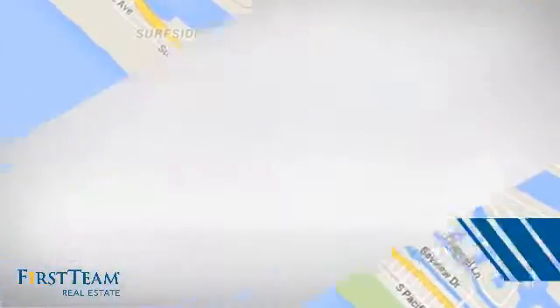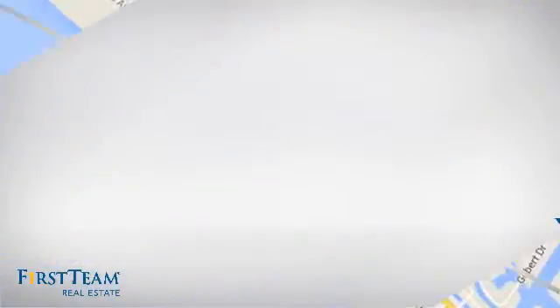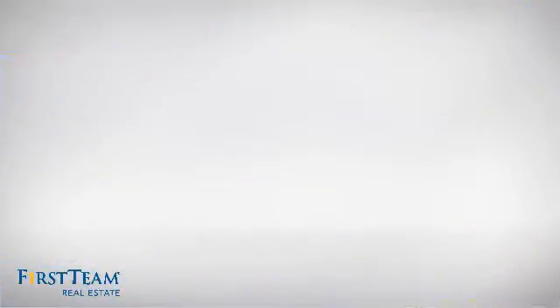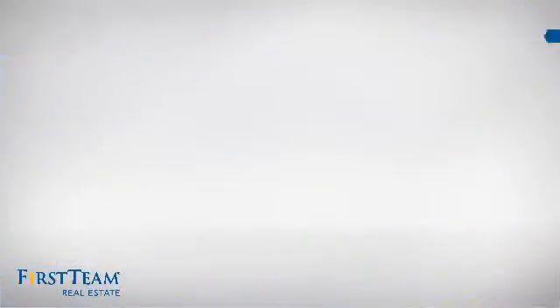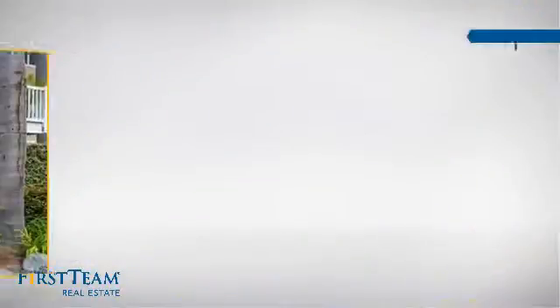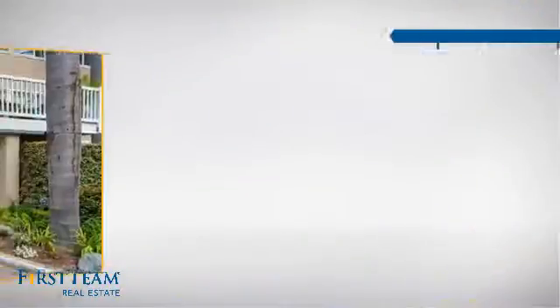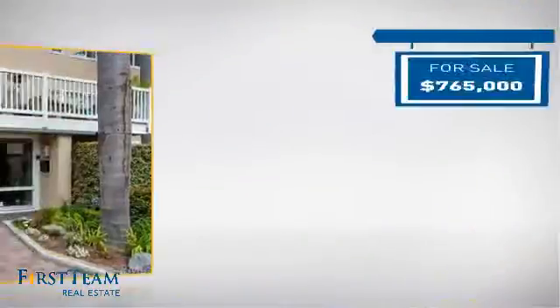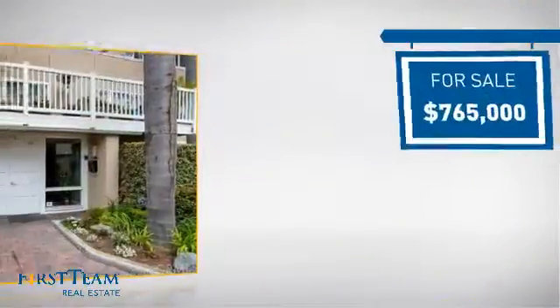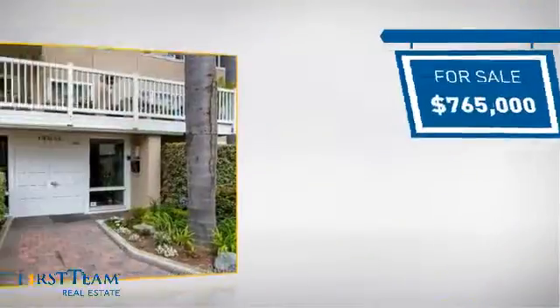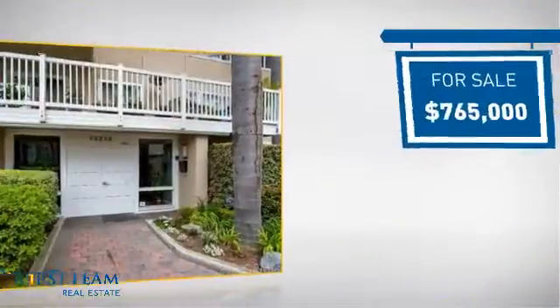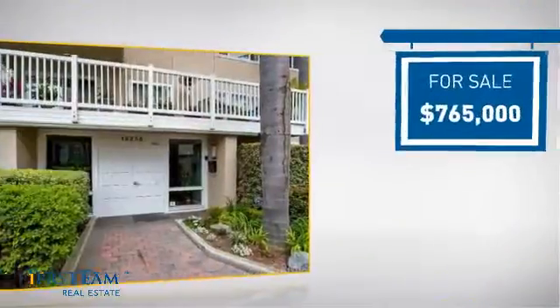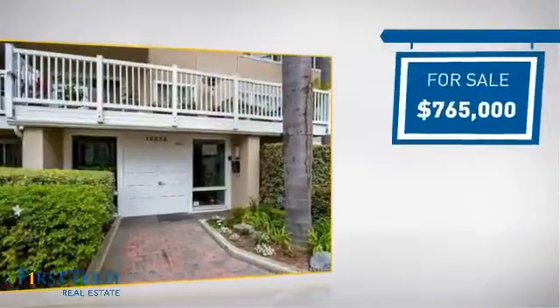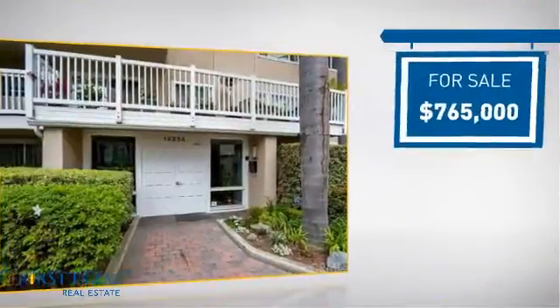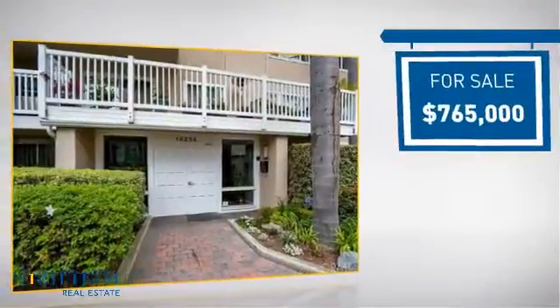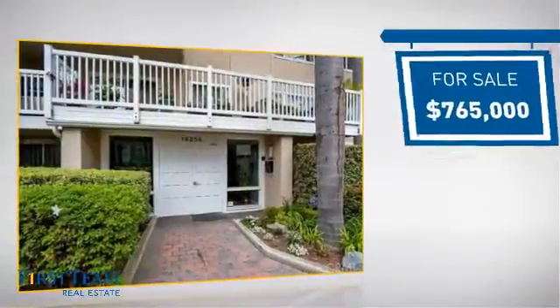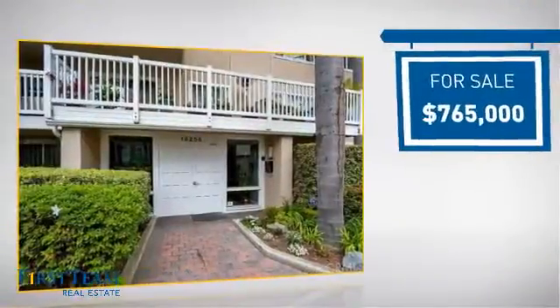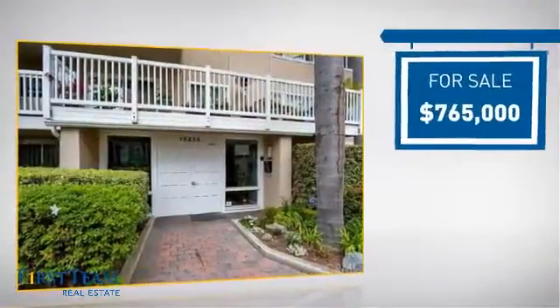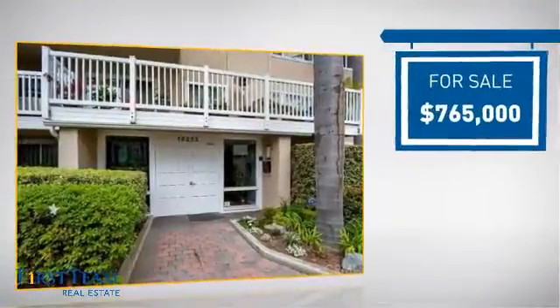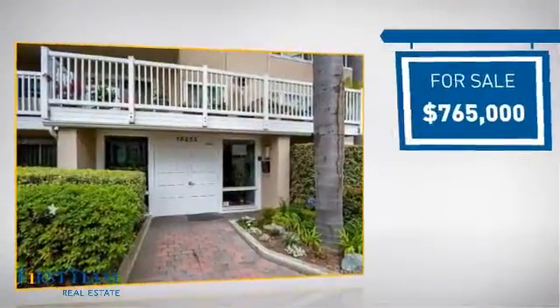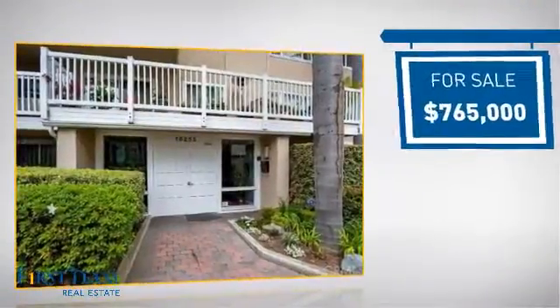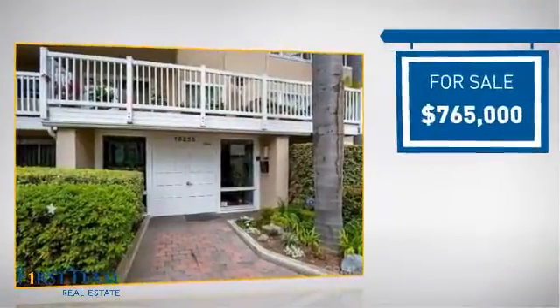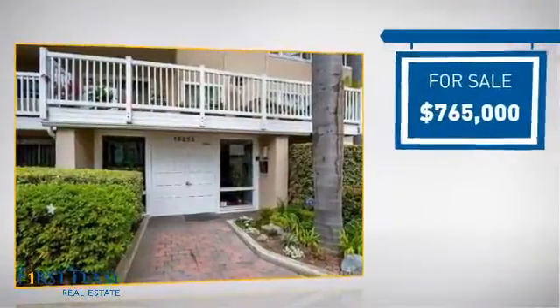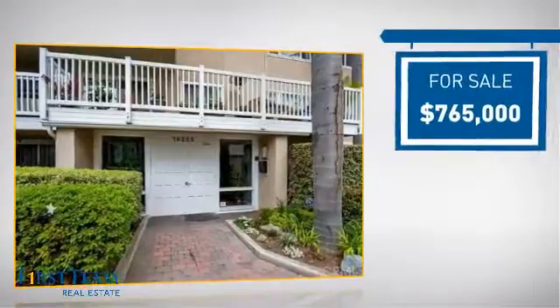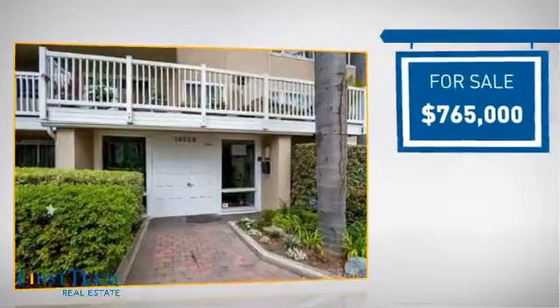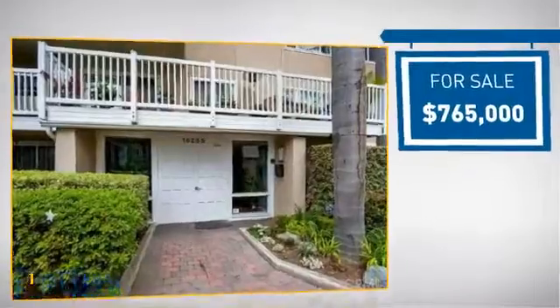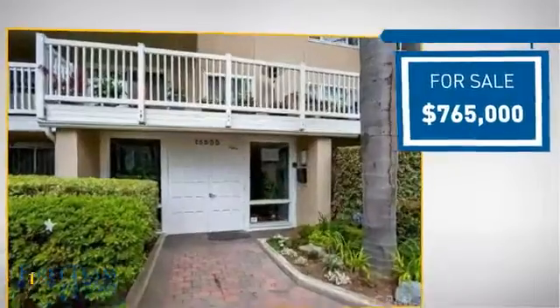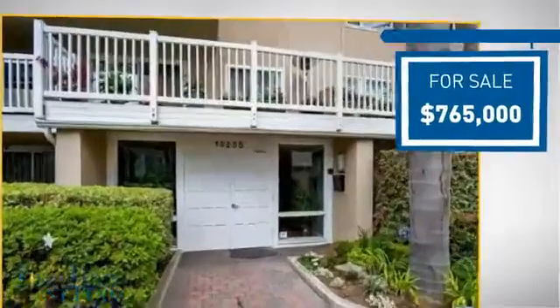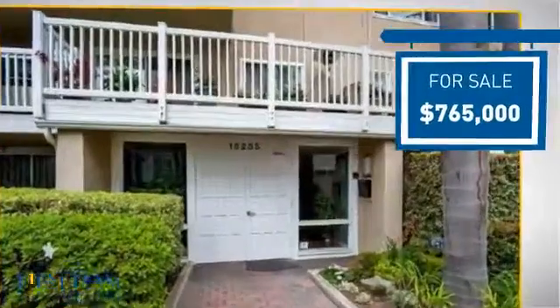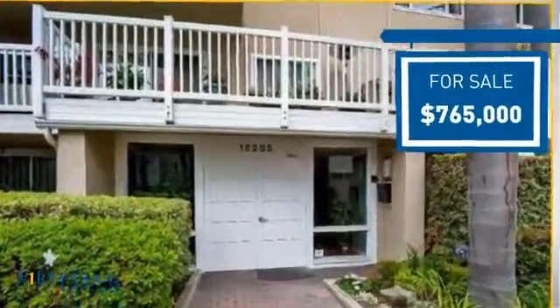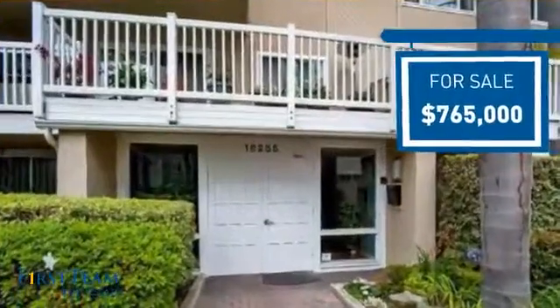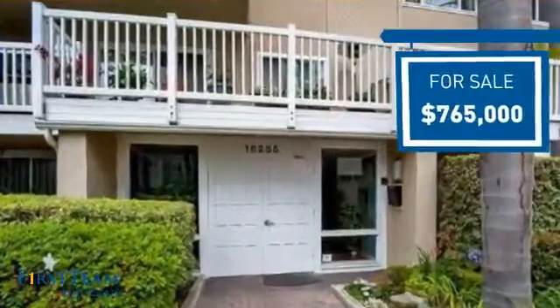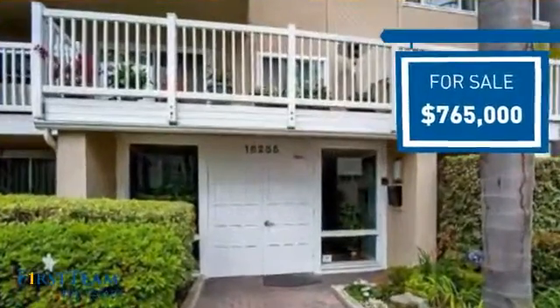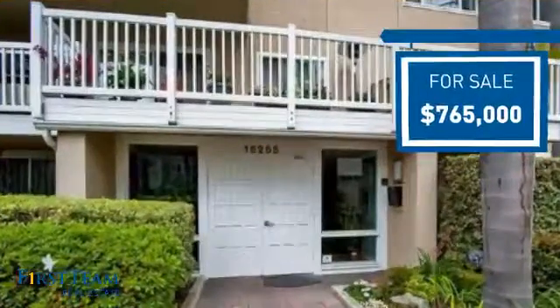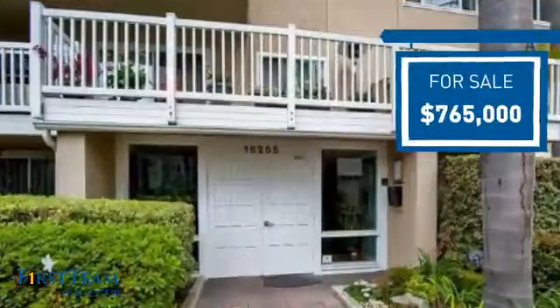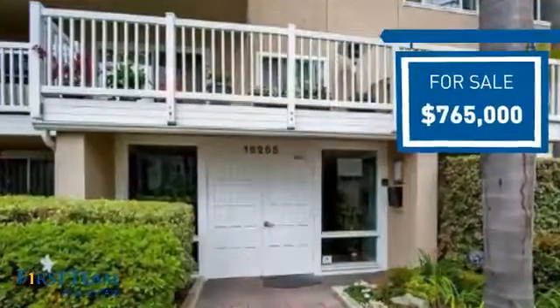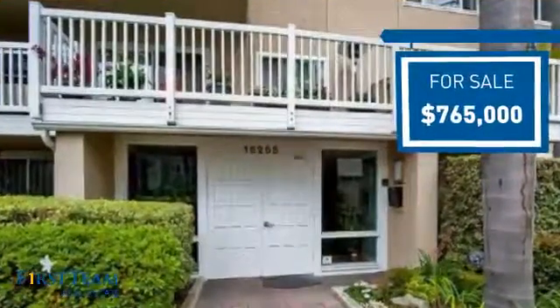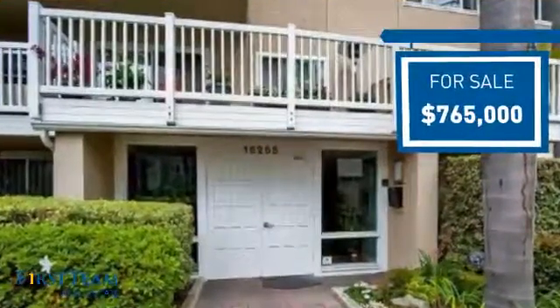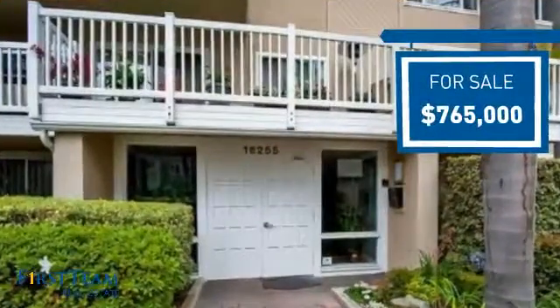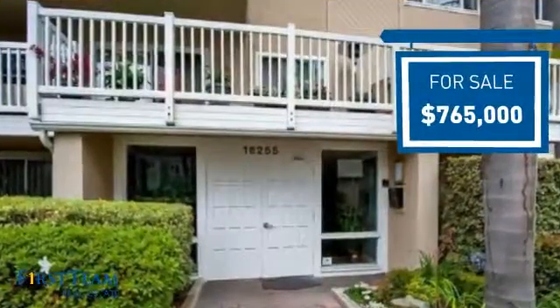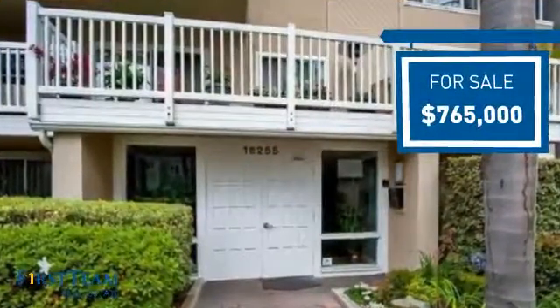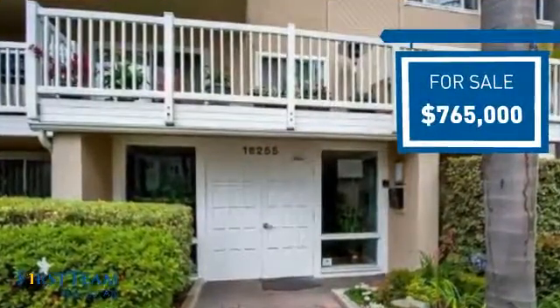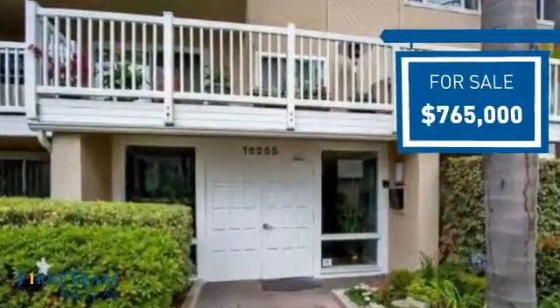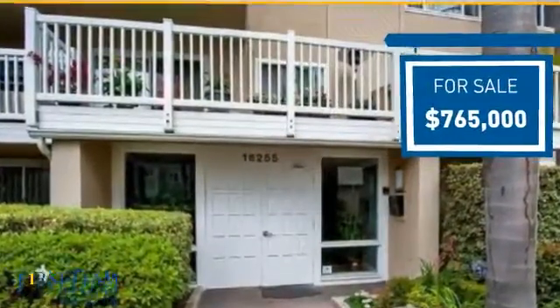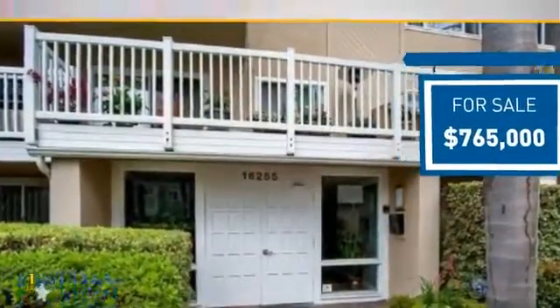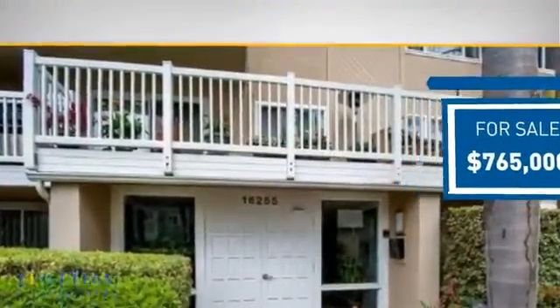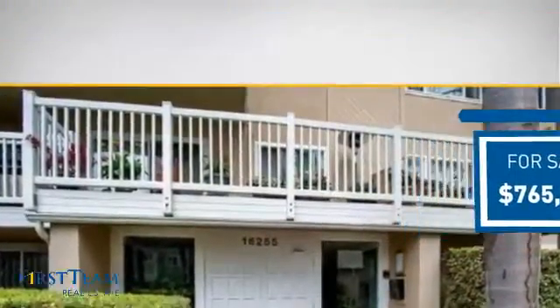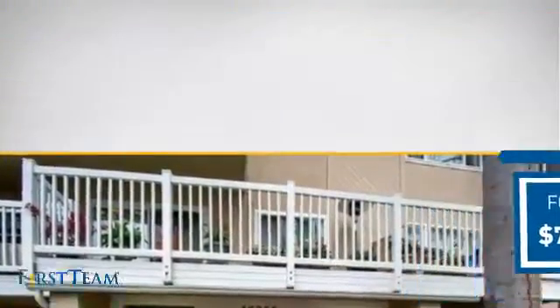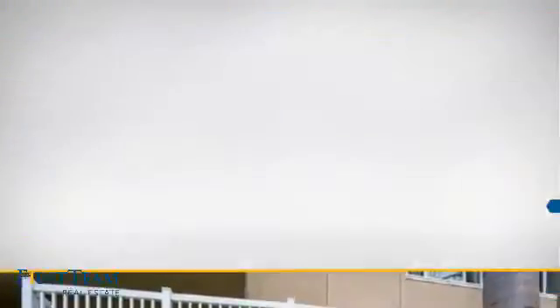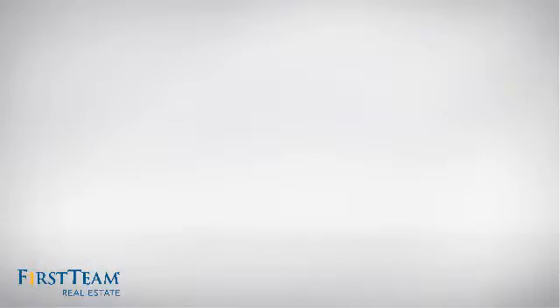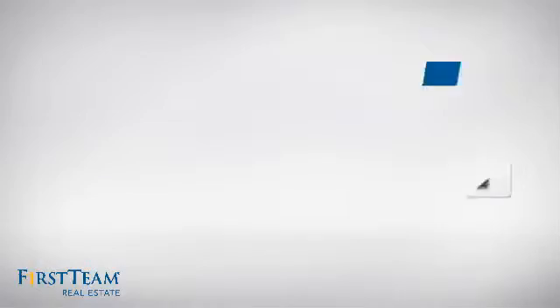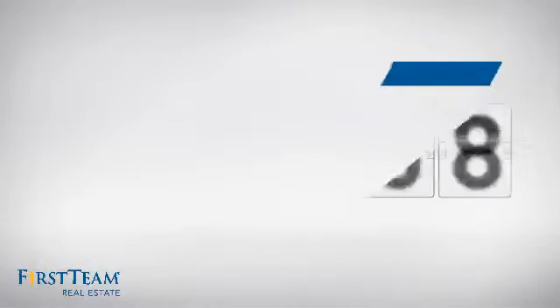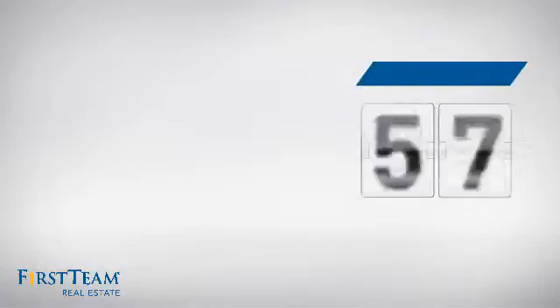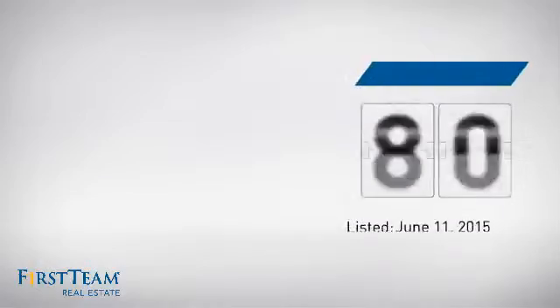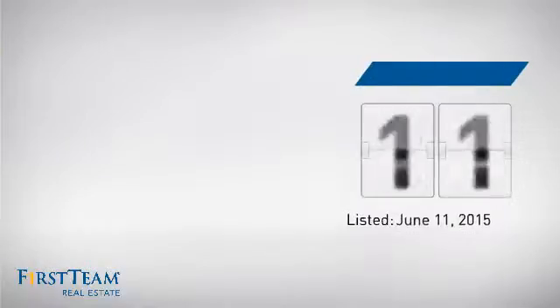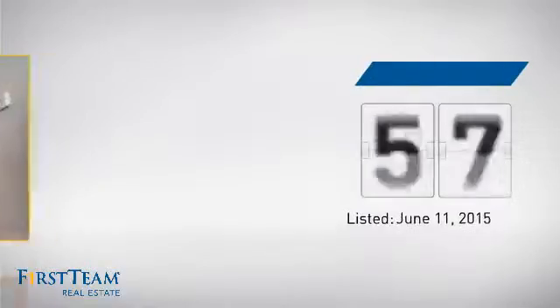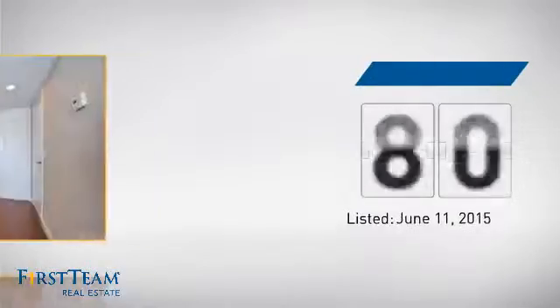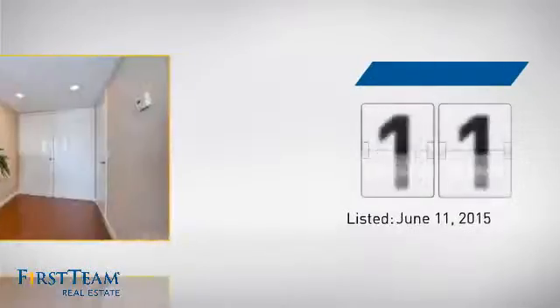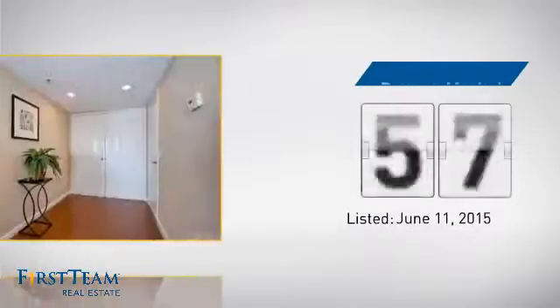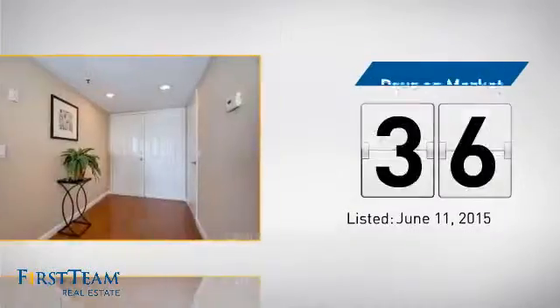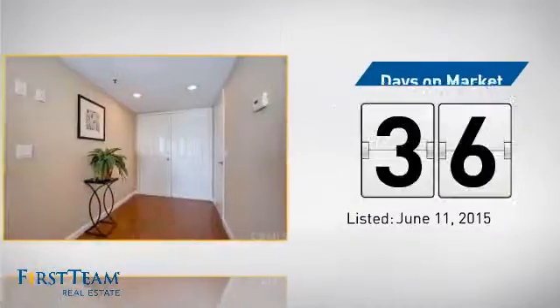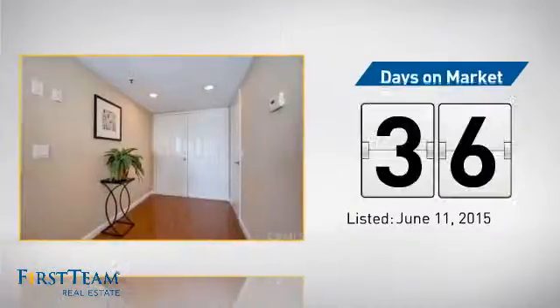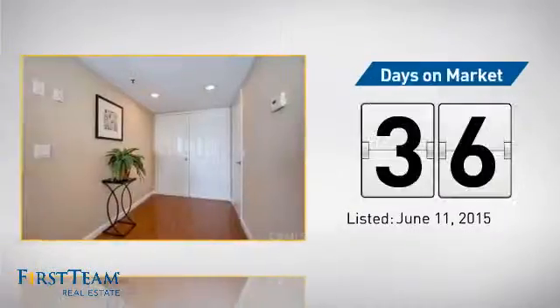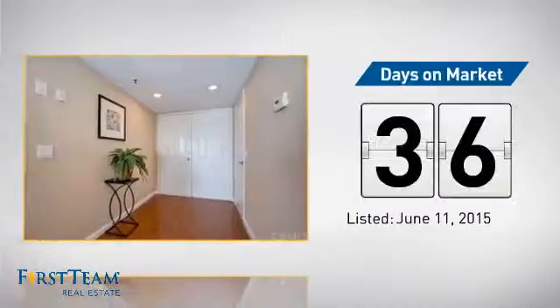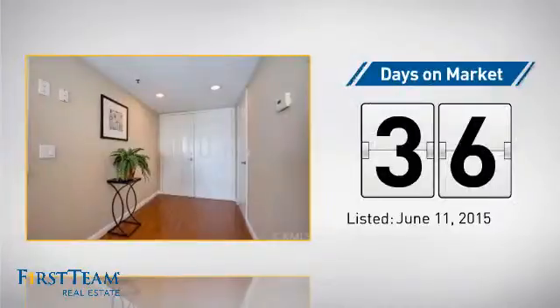Currently listed at just under $800,000, it's been on the market since June.